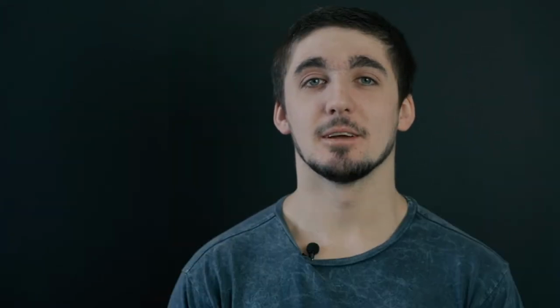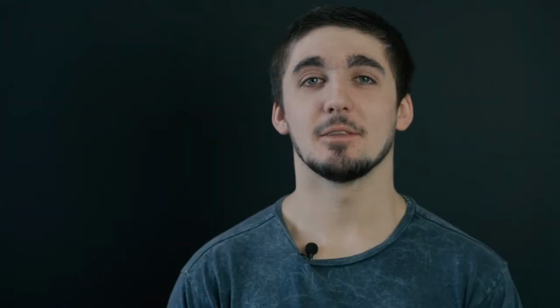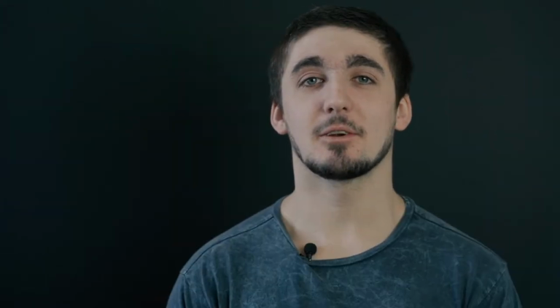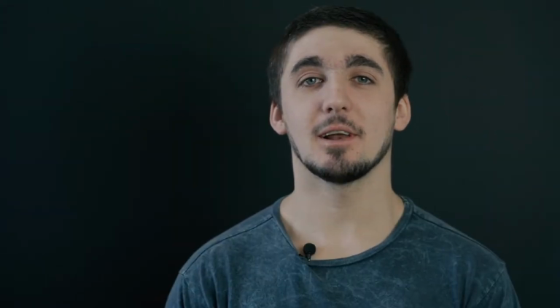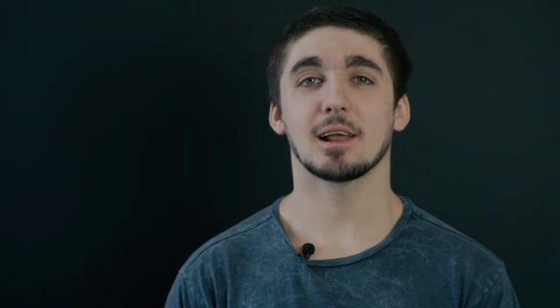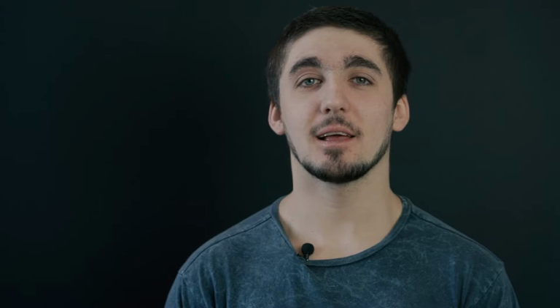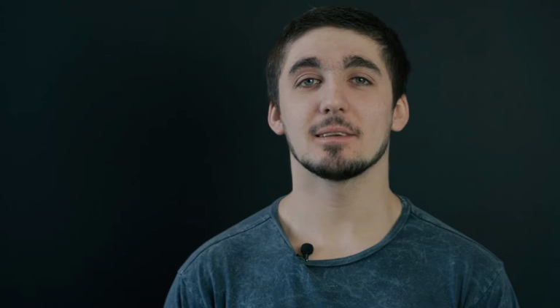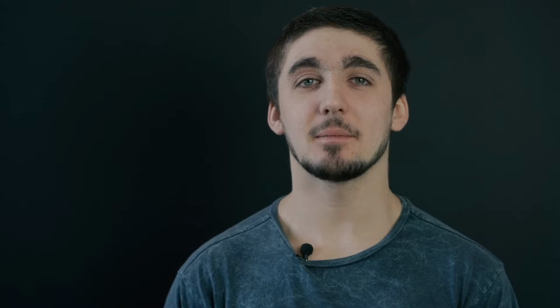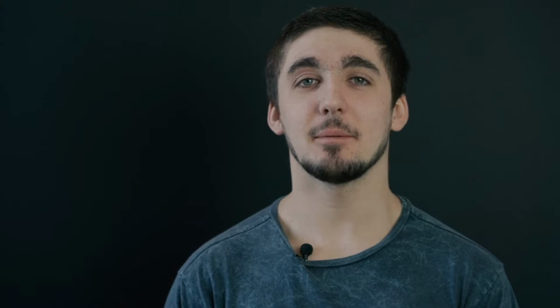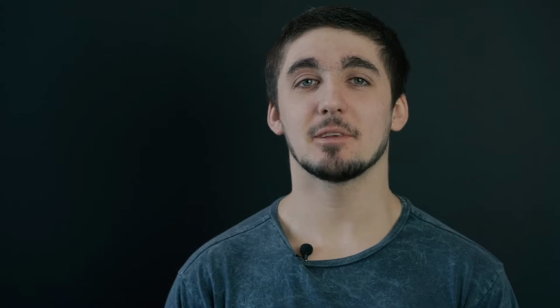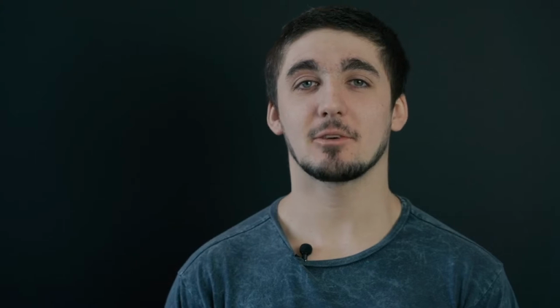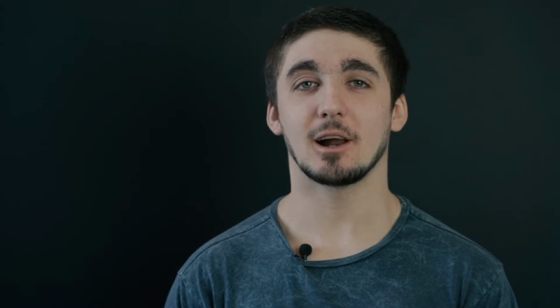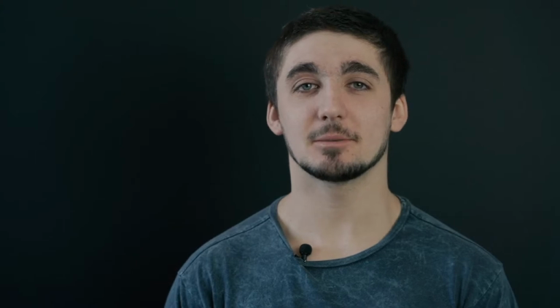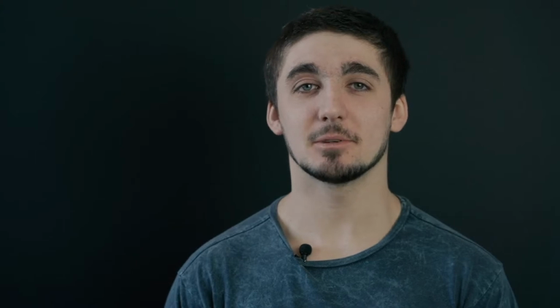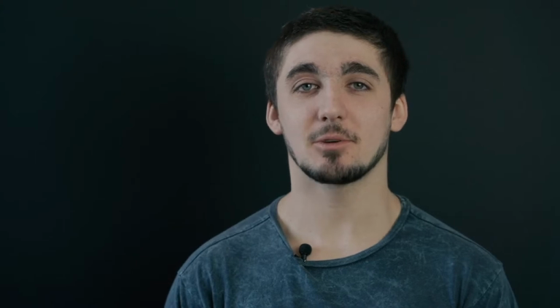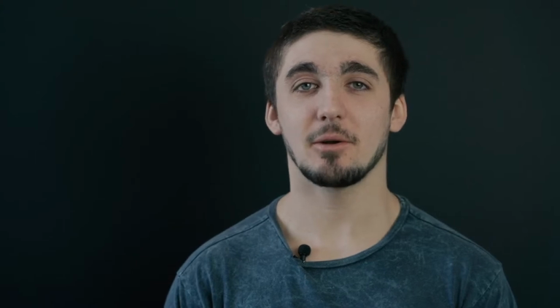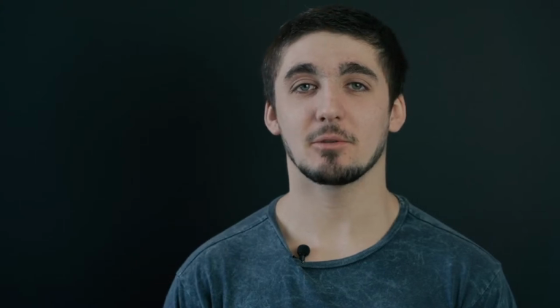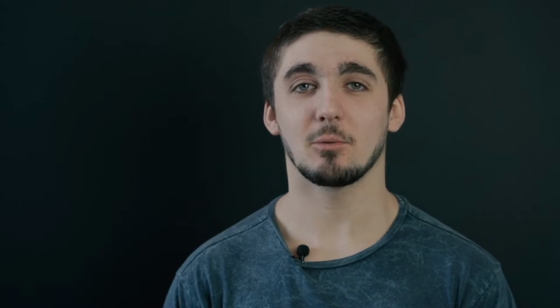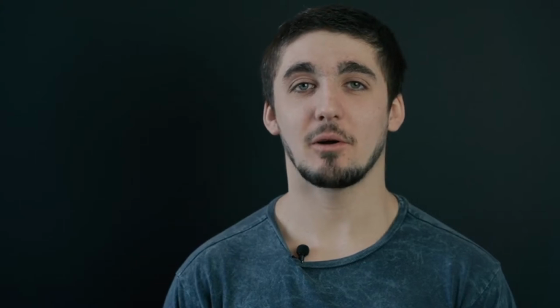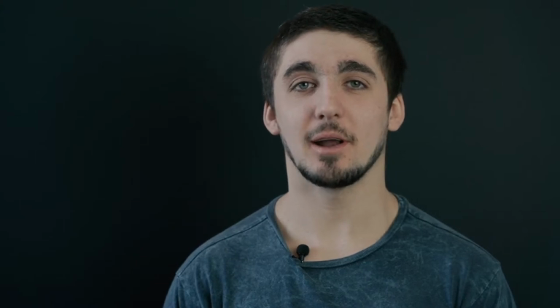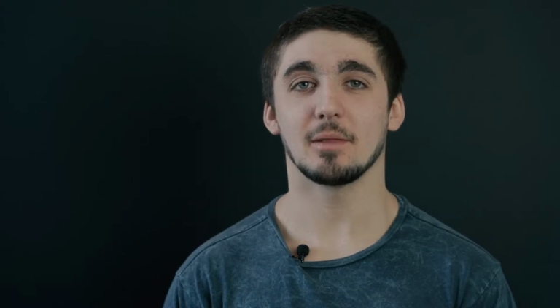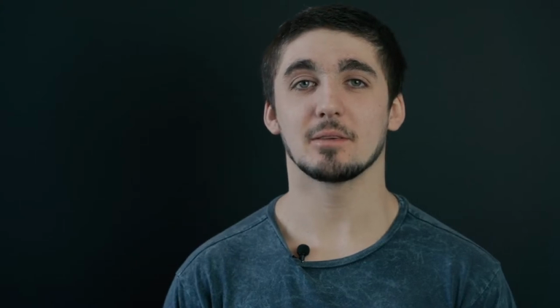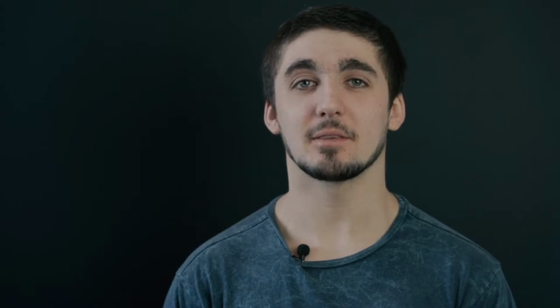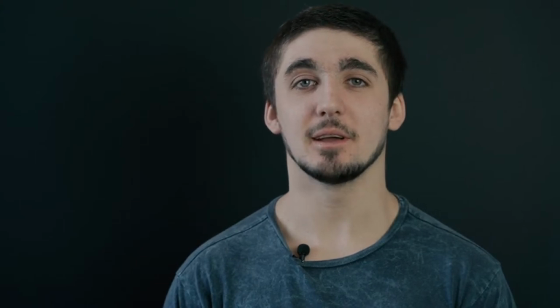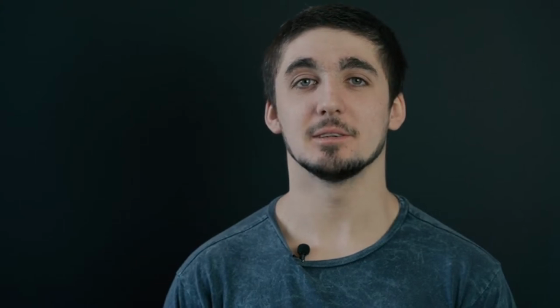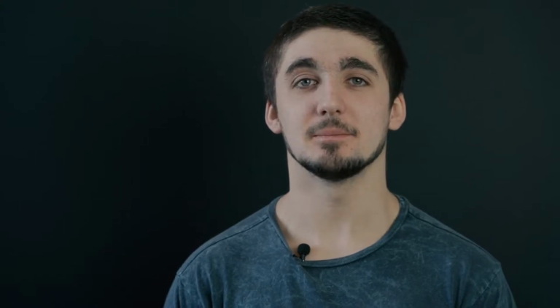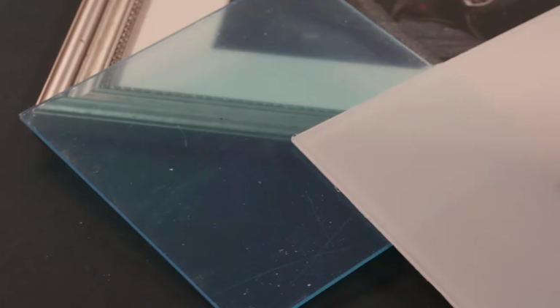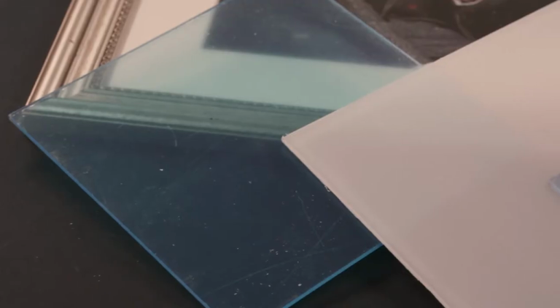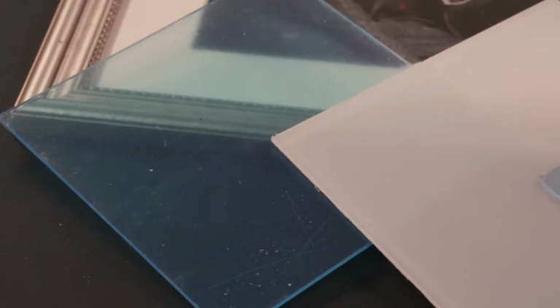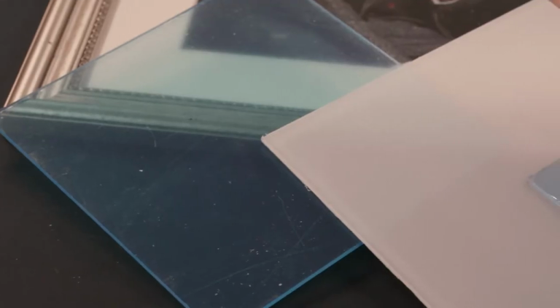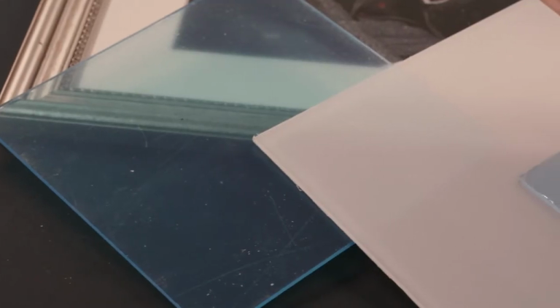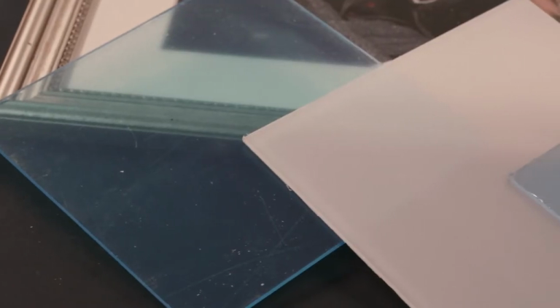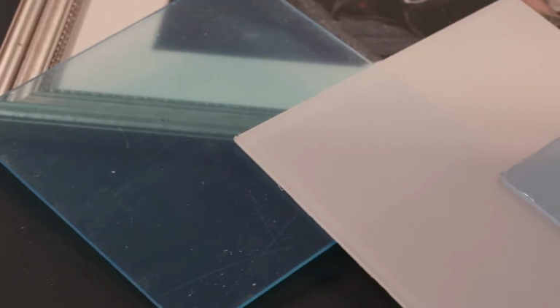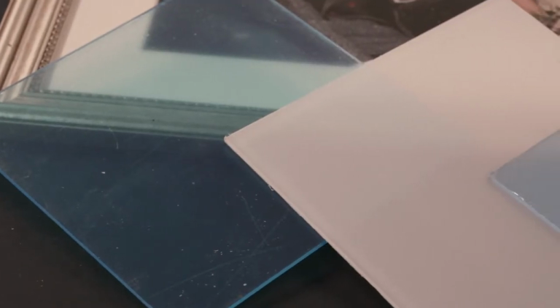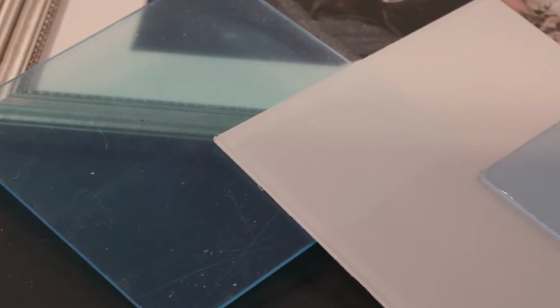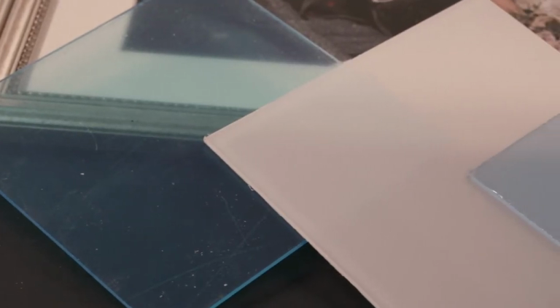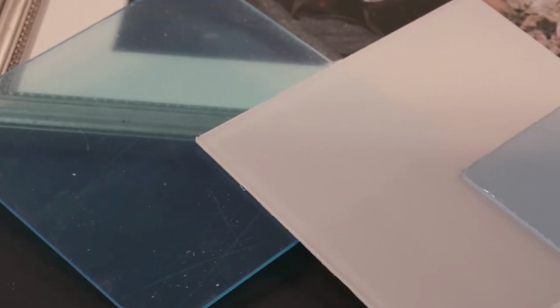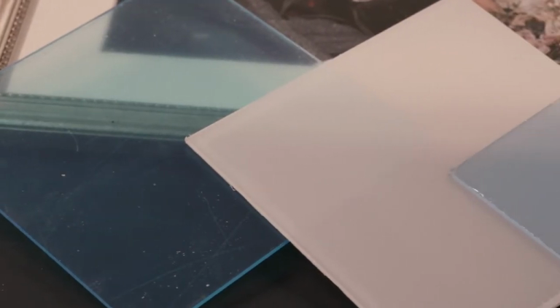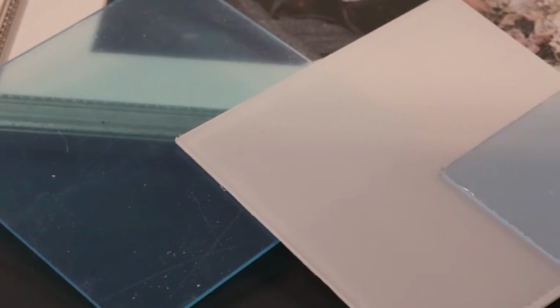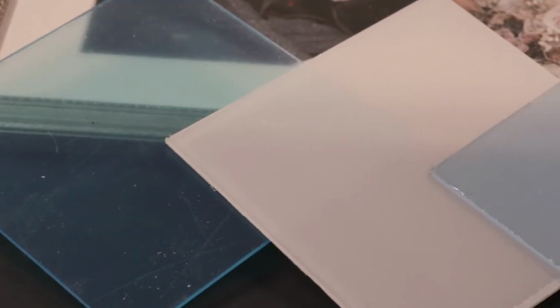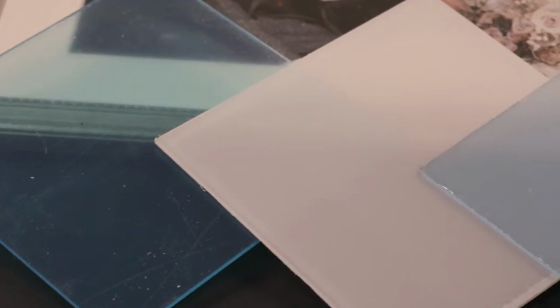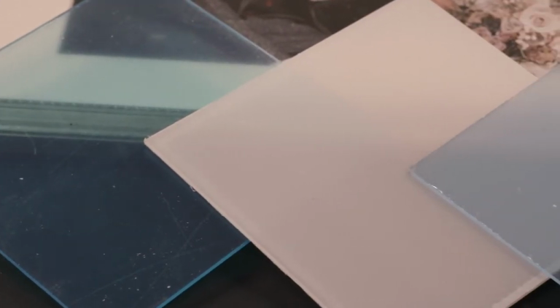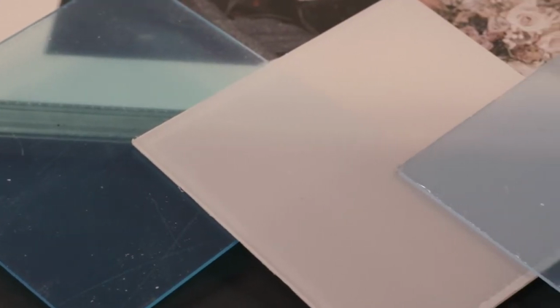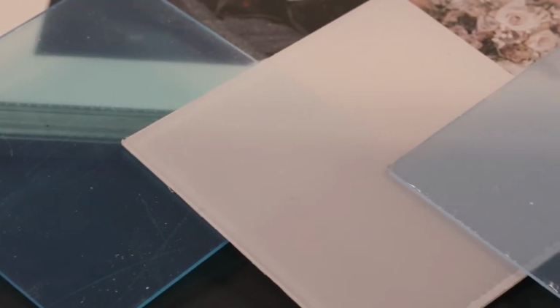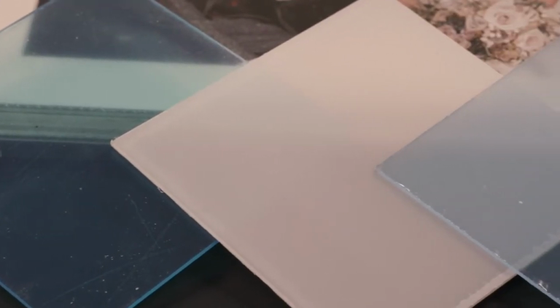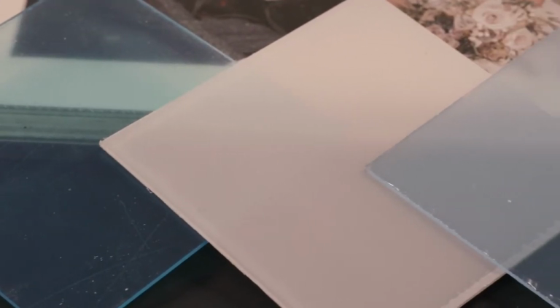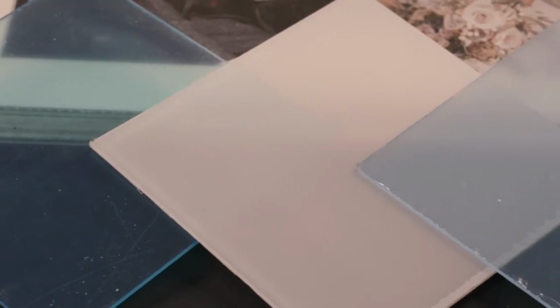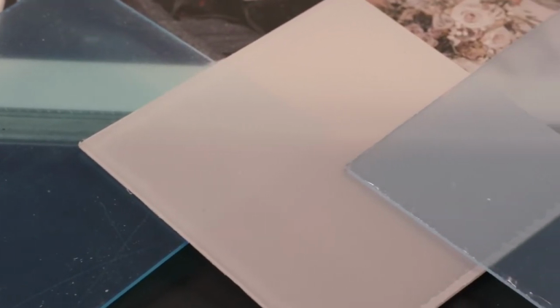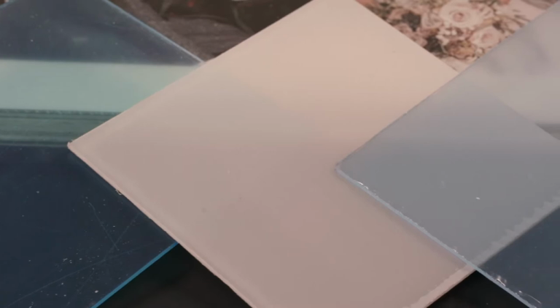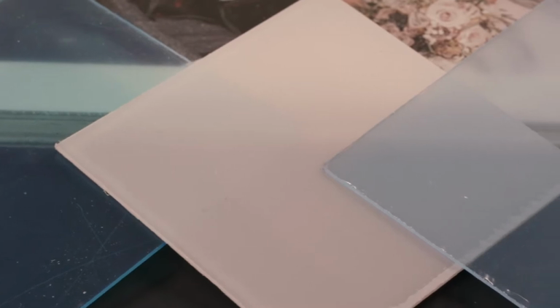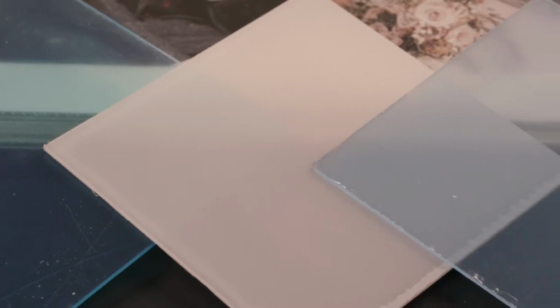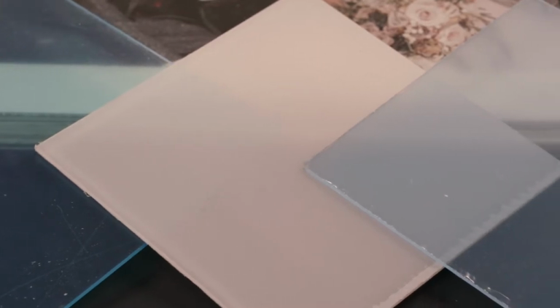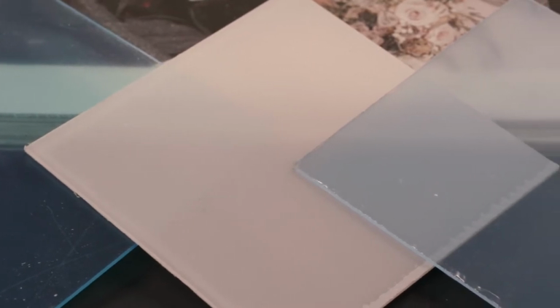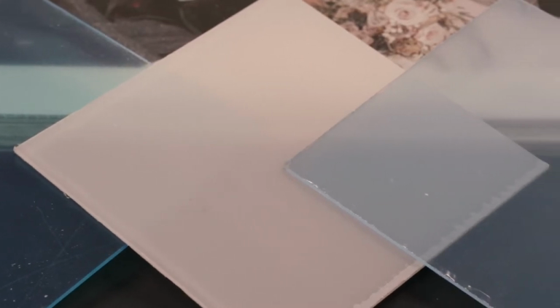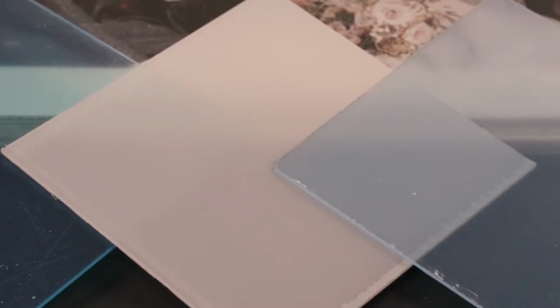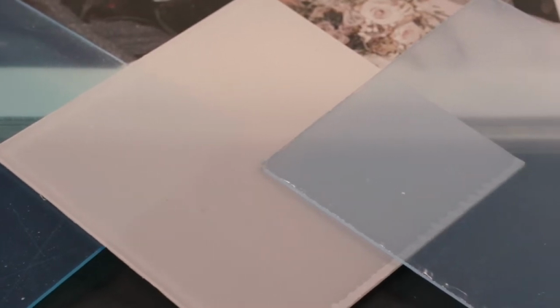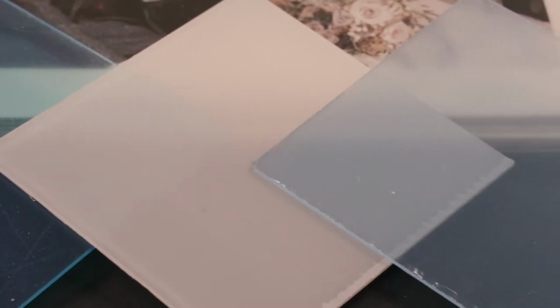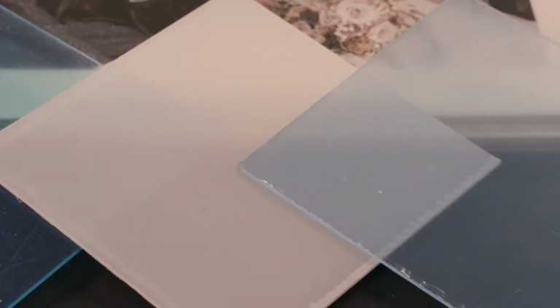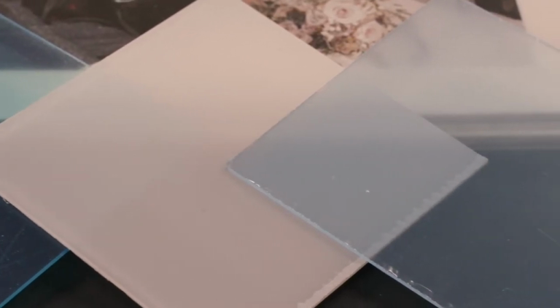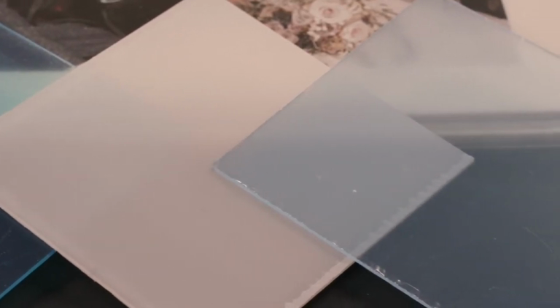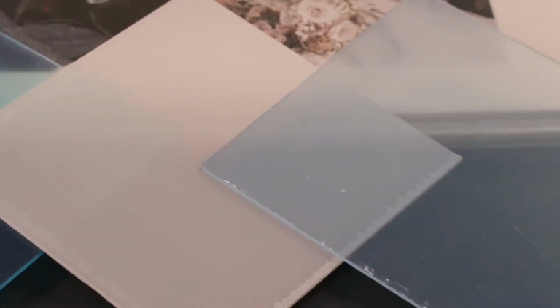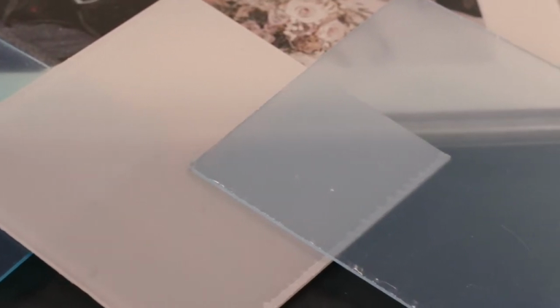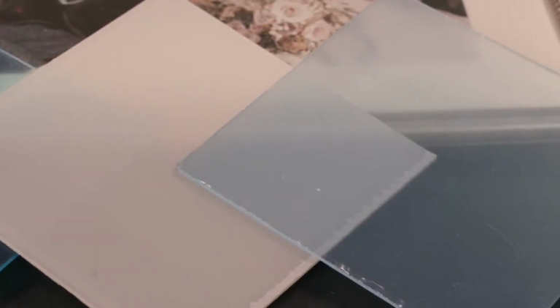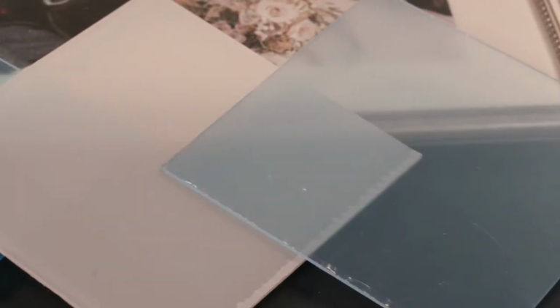The acrylic glazing may be scratched but try not to worry at this stage. Your picture frame will be supplied complete with glazing, MDF backing board, and suitable hanging fixings.